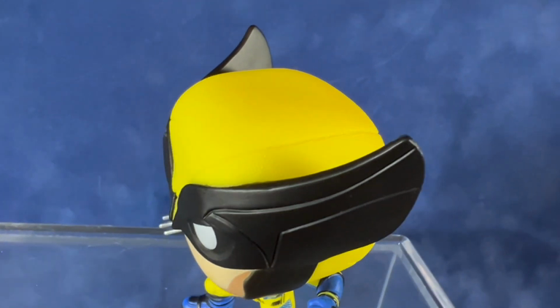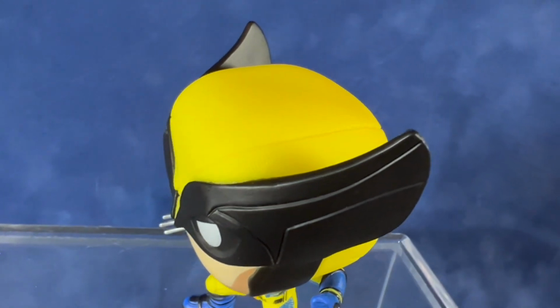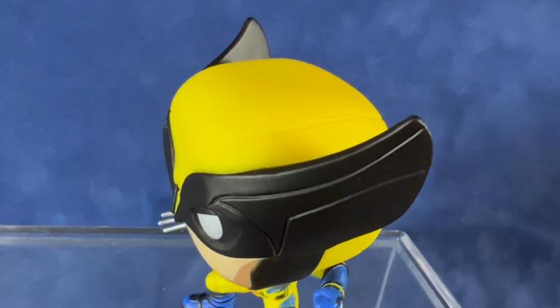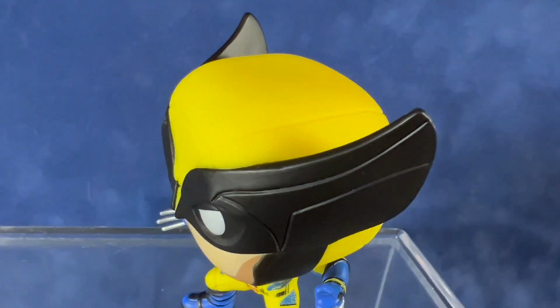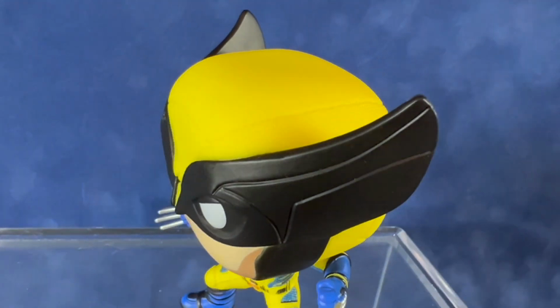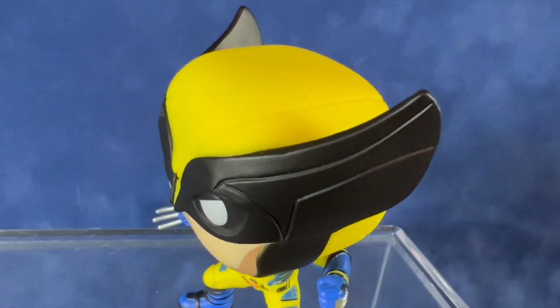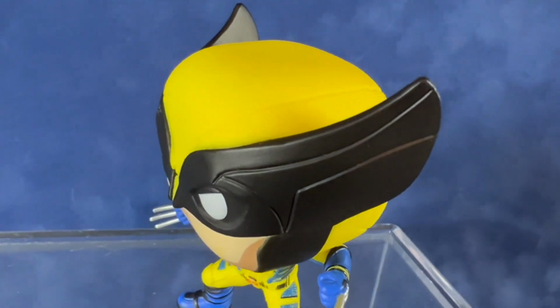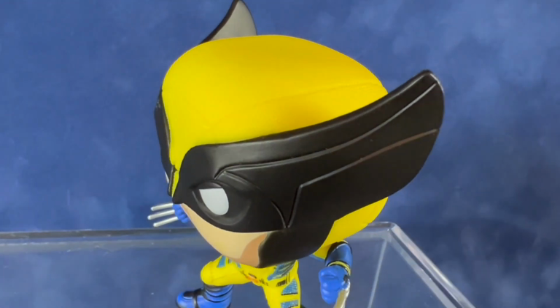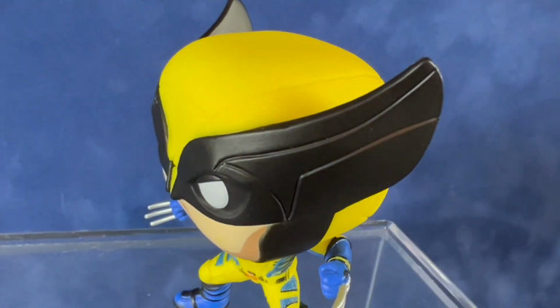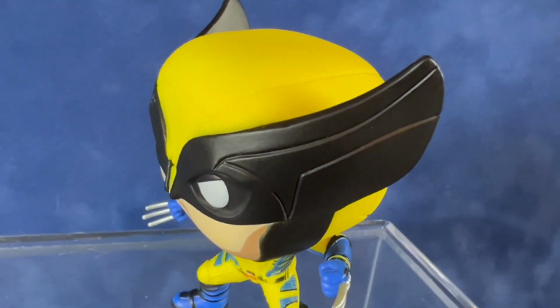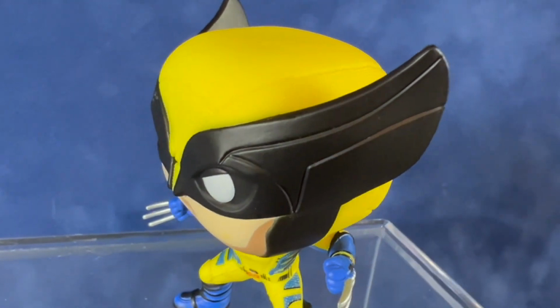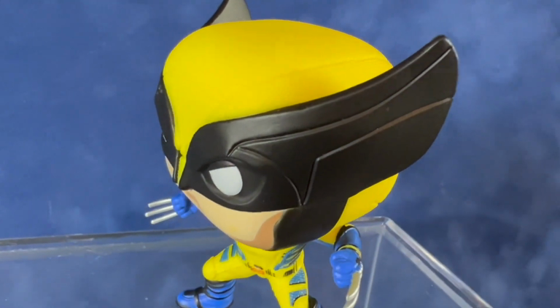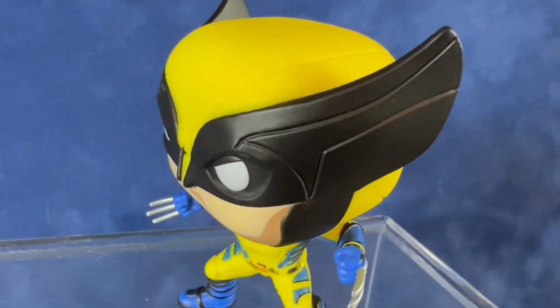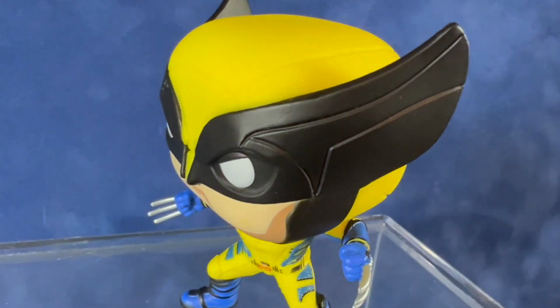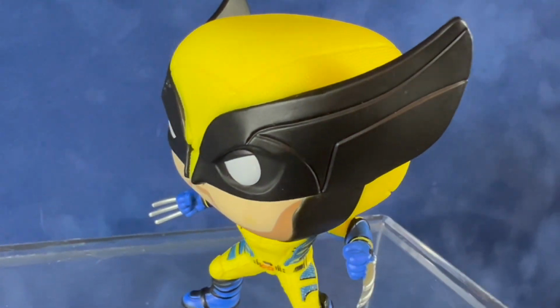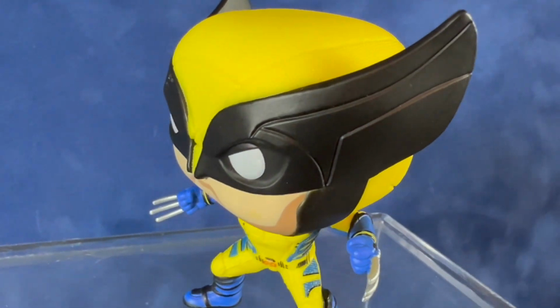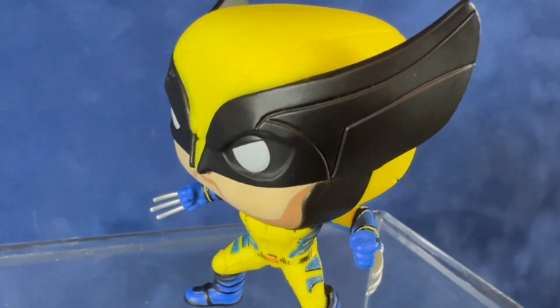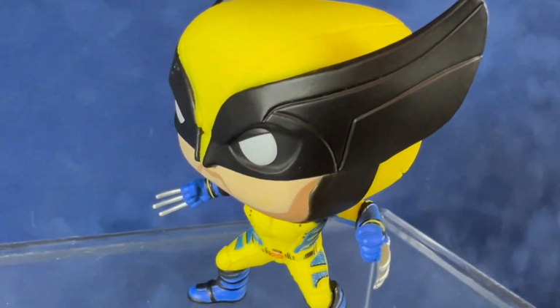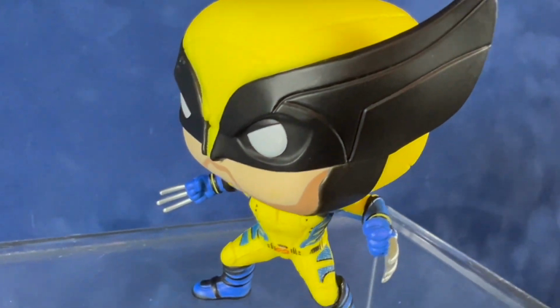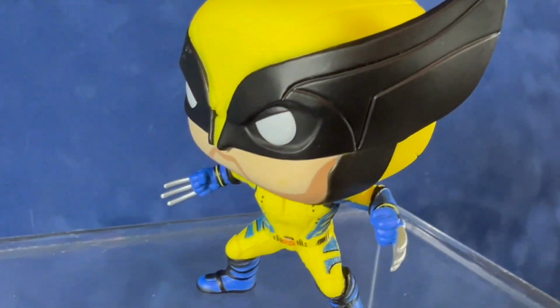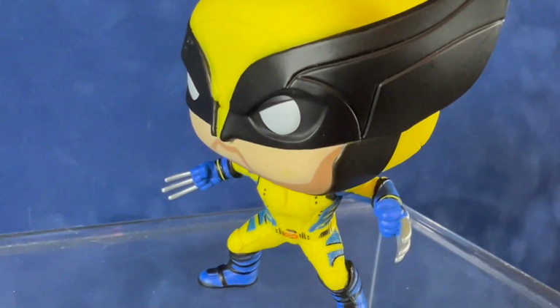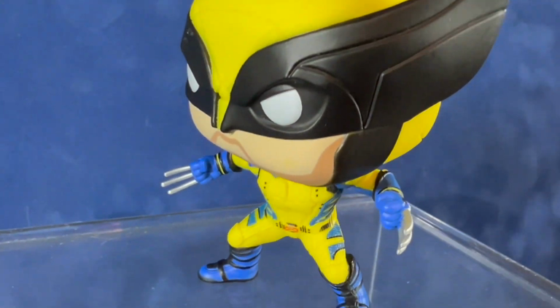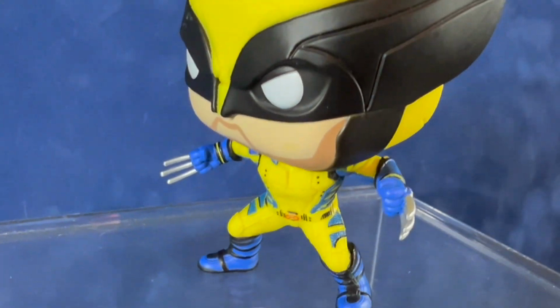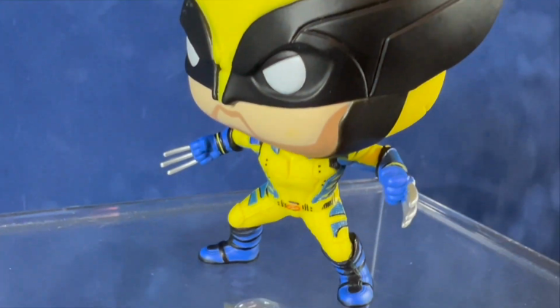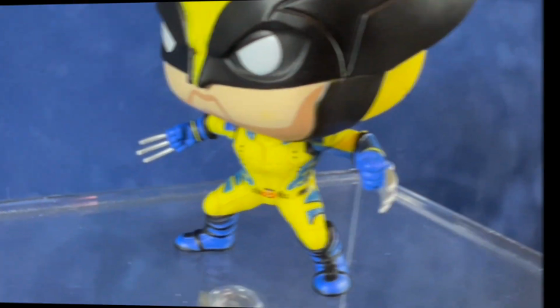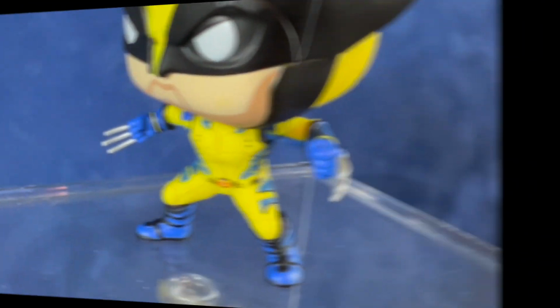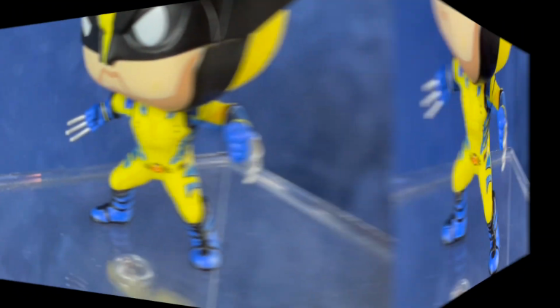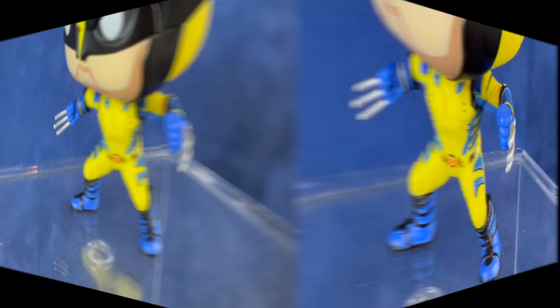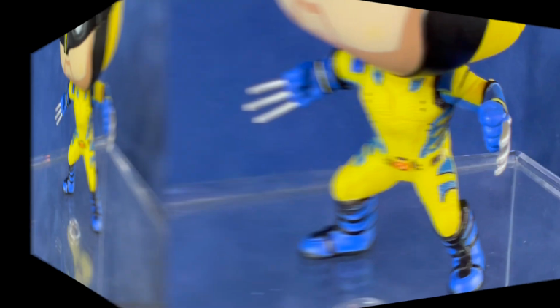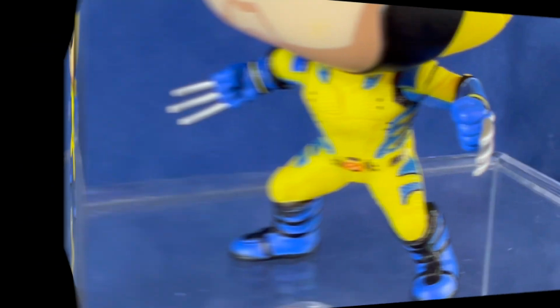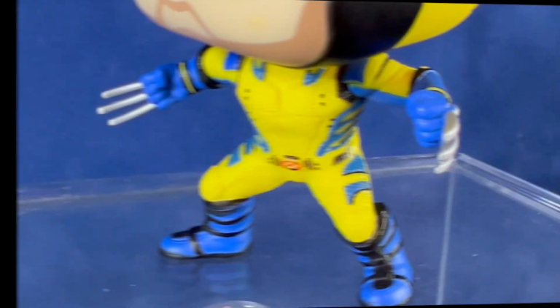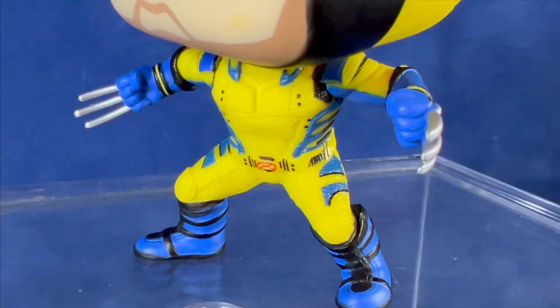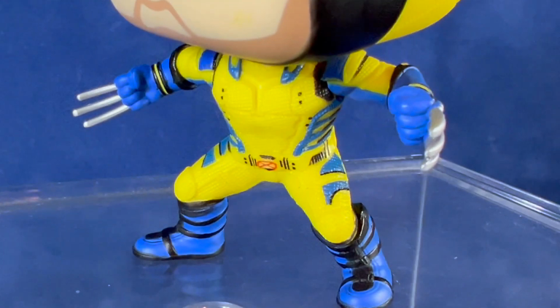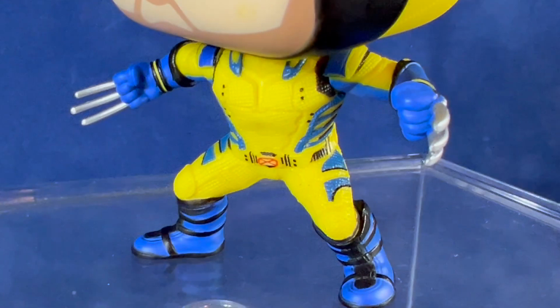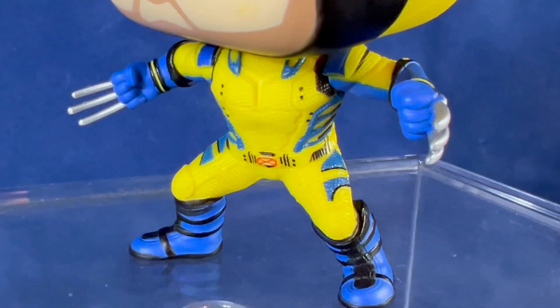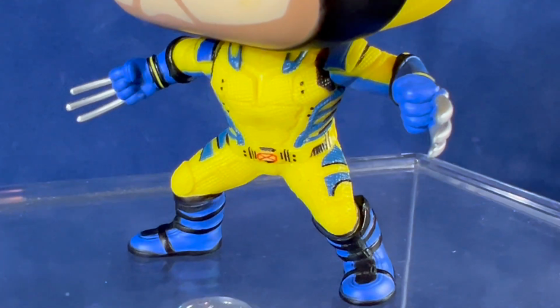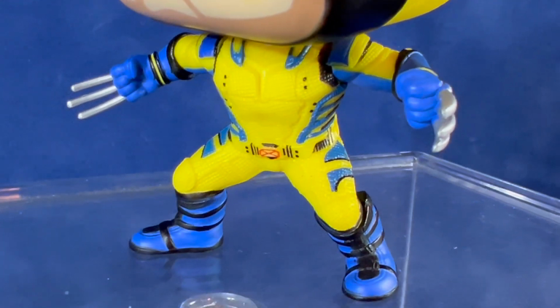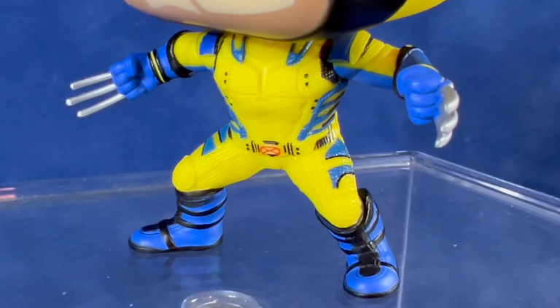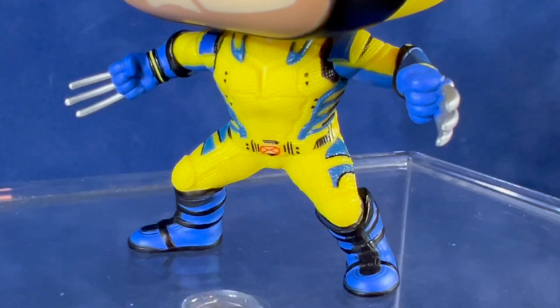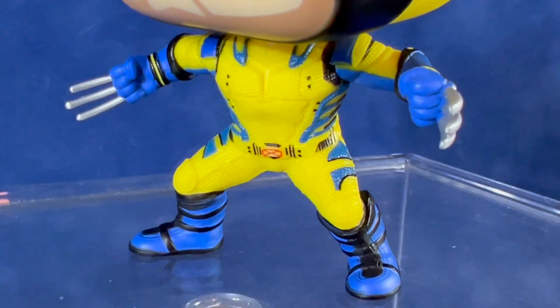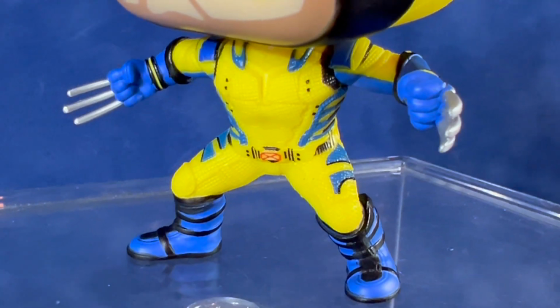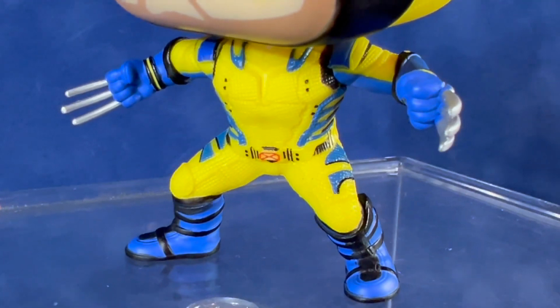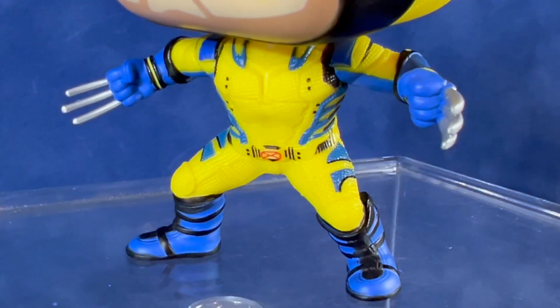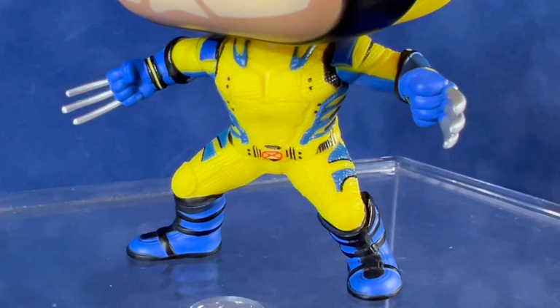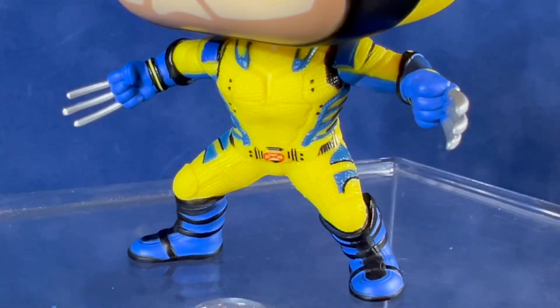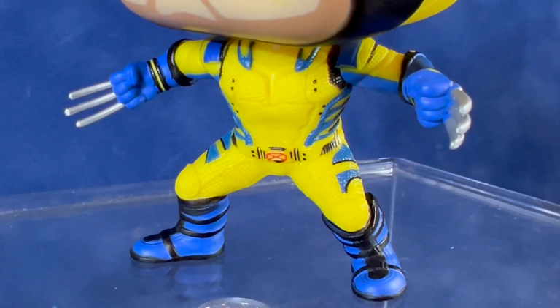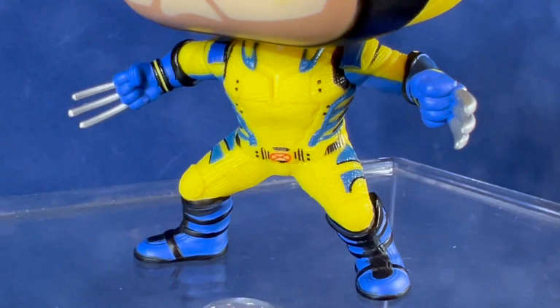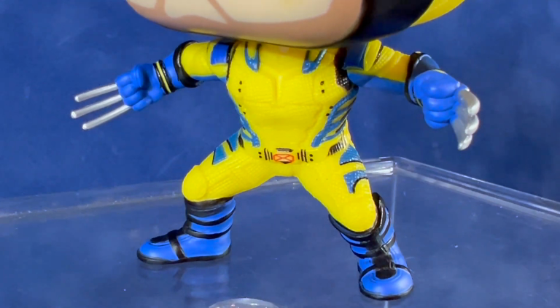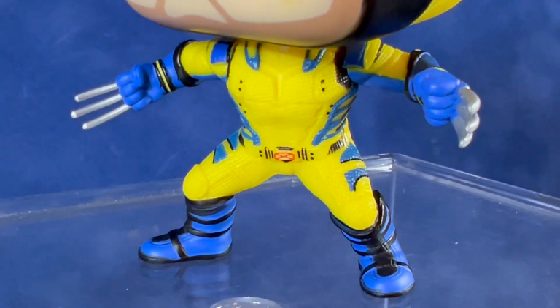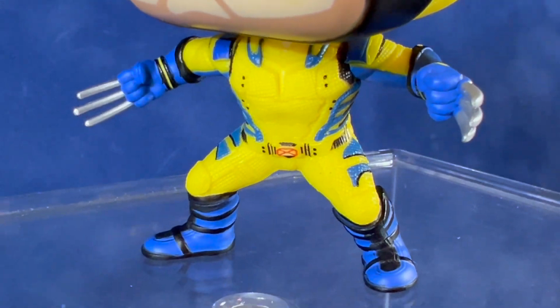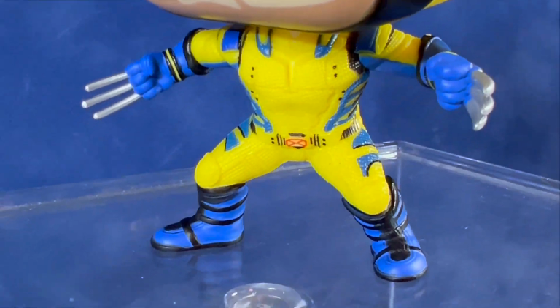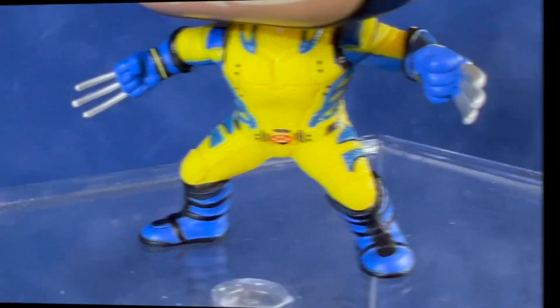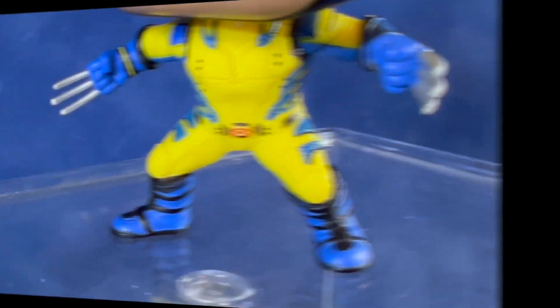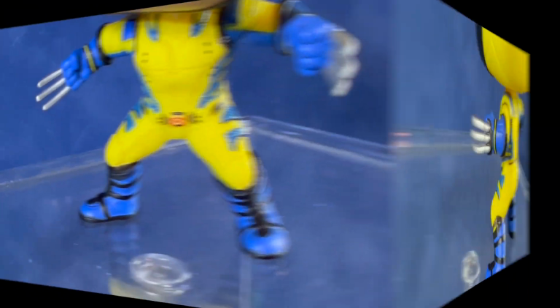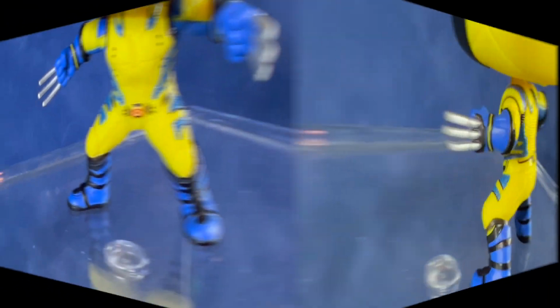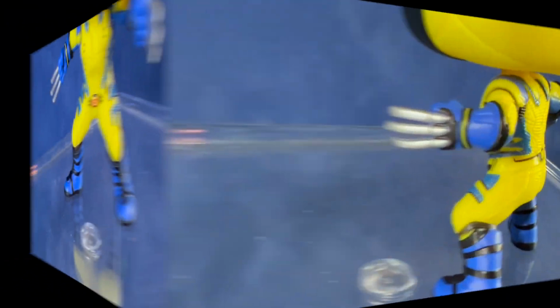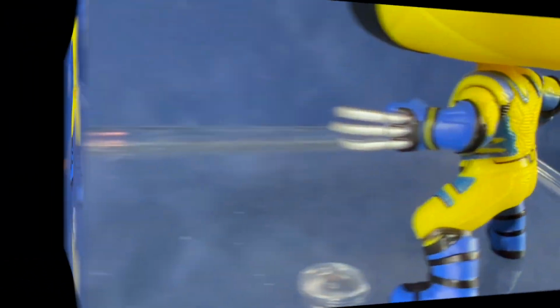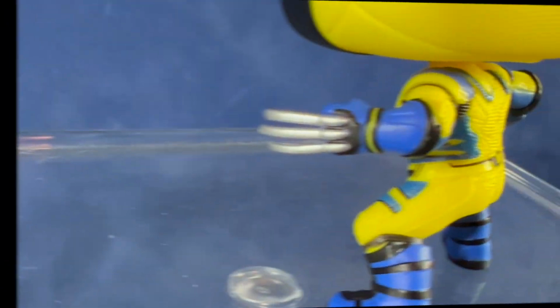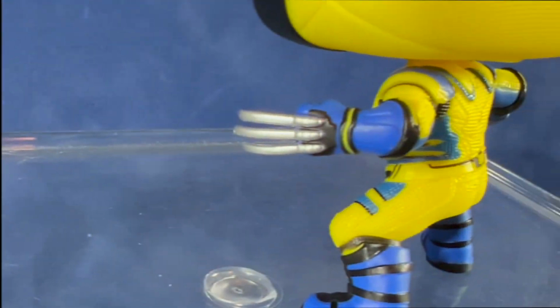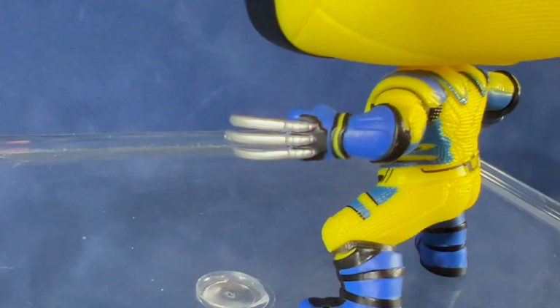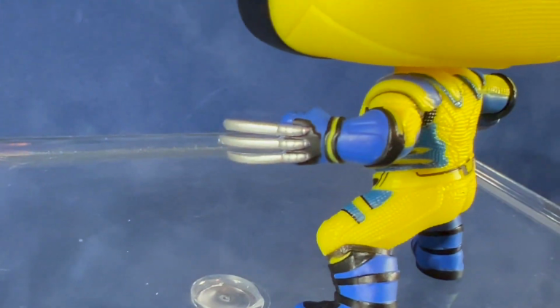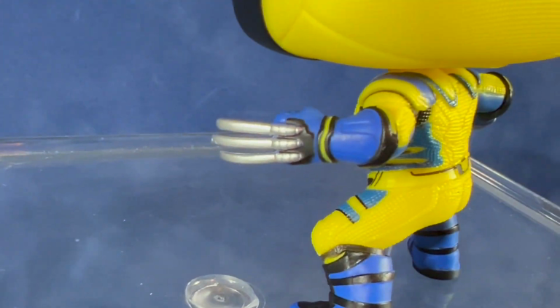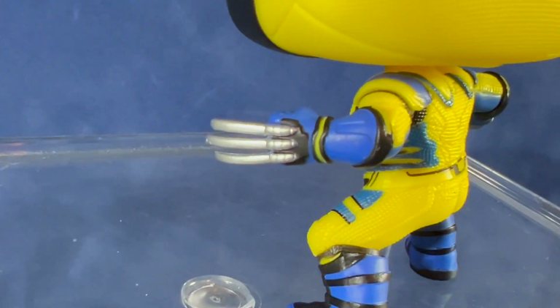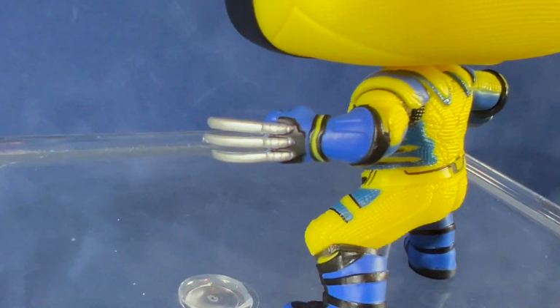This is the first time we'll see Hugh Jackman in the yellow Wolverine costume. The fans have been waiting for this costume since his original appearance in the 1990s films.